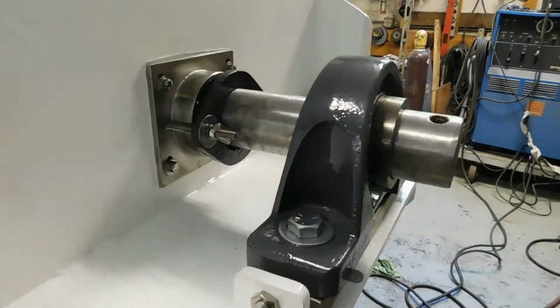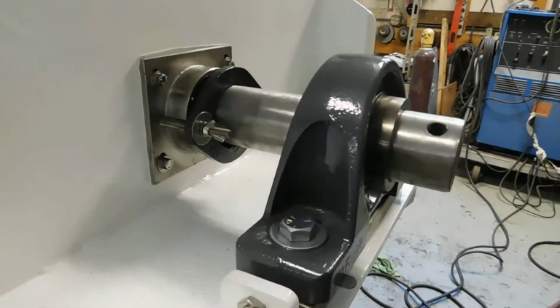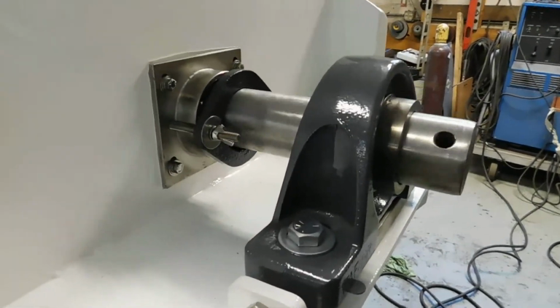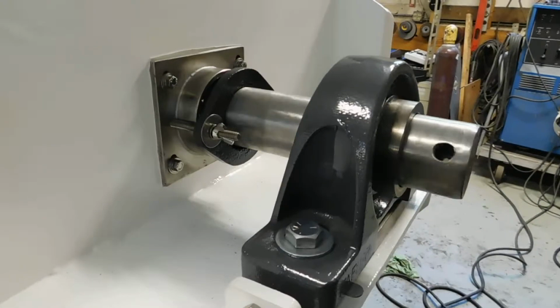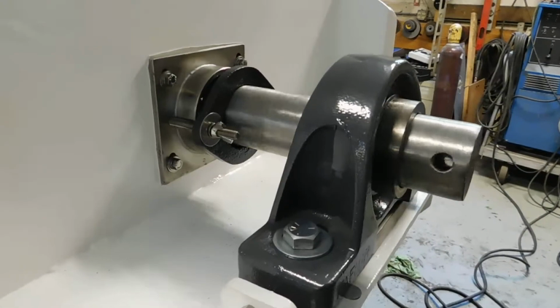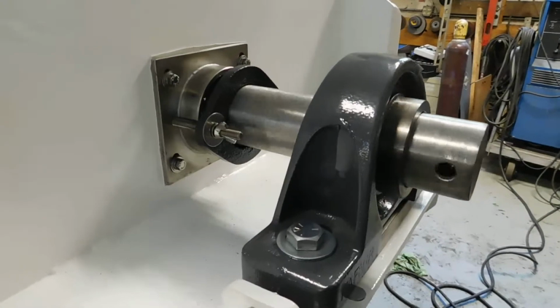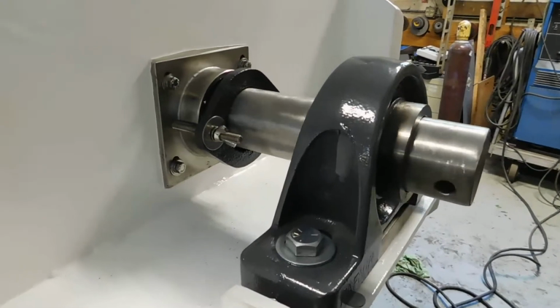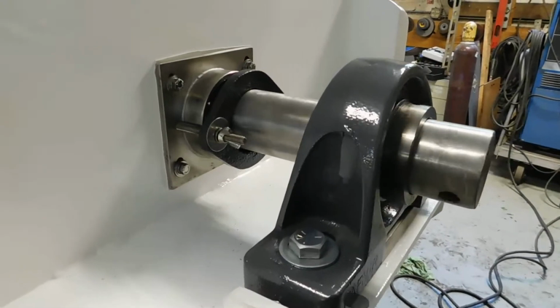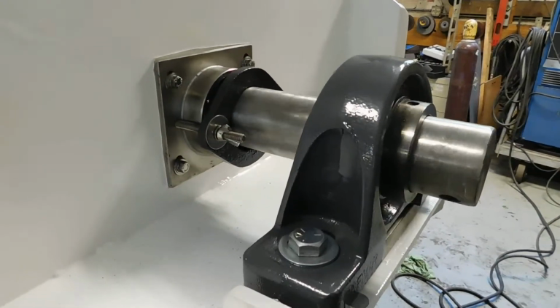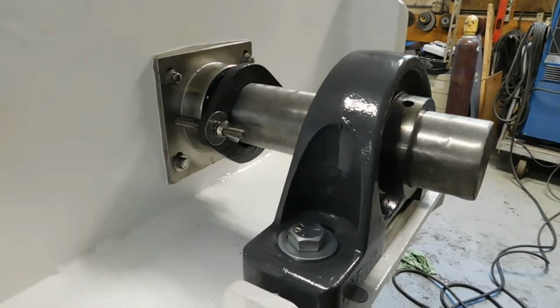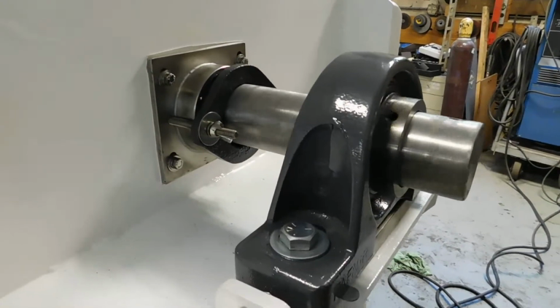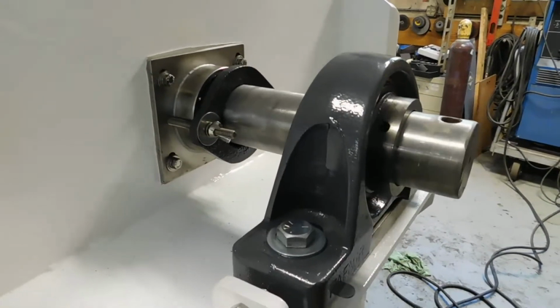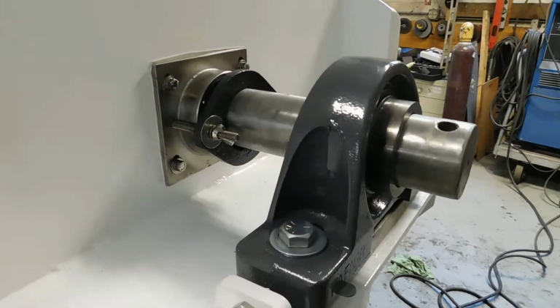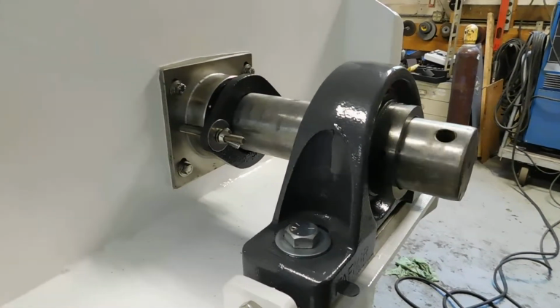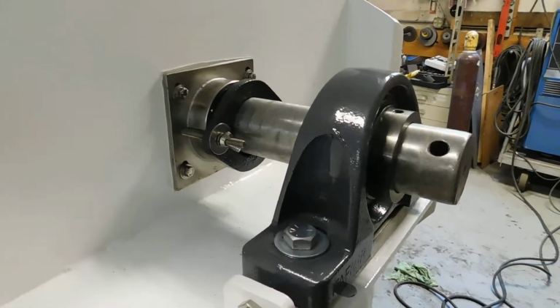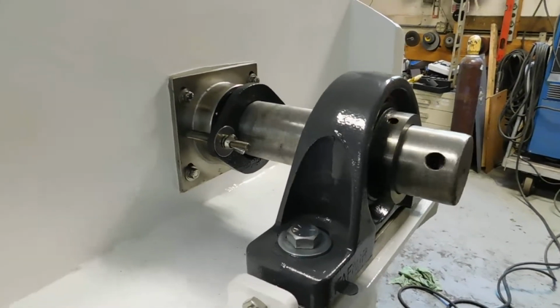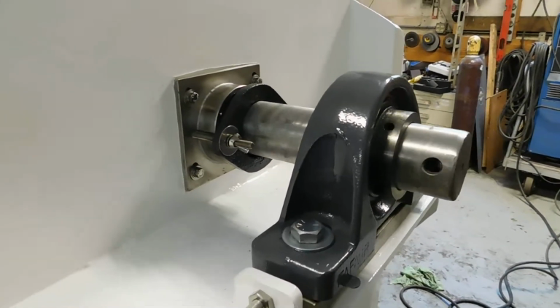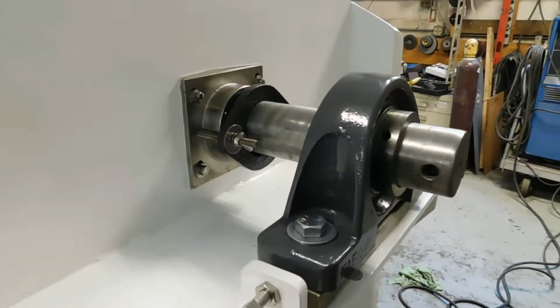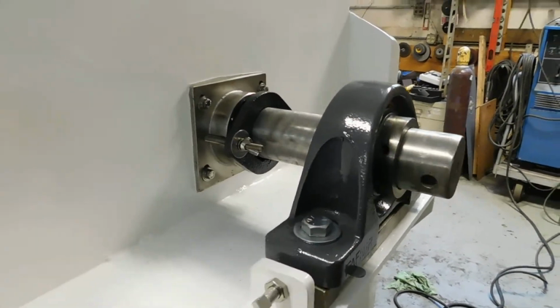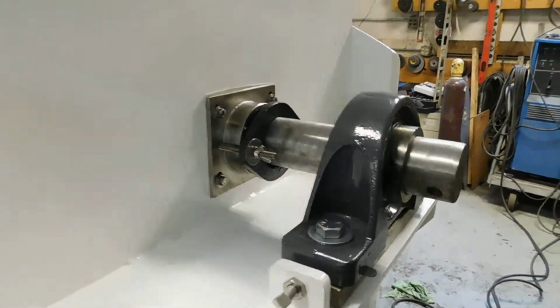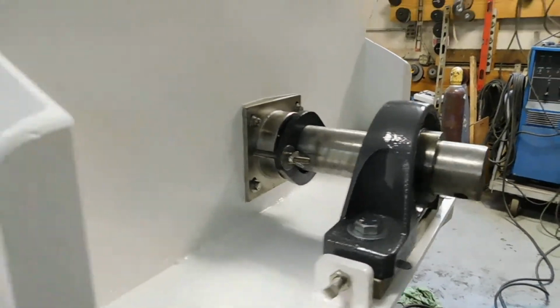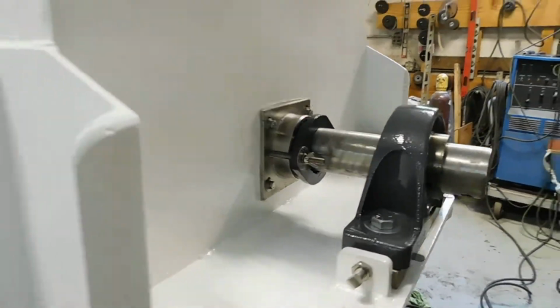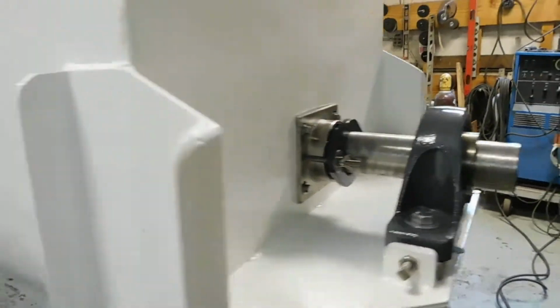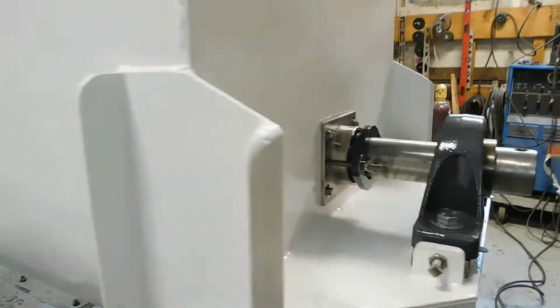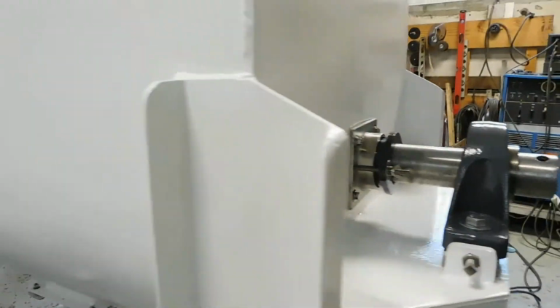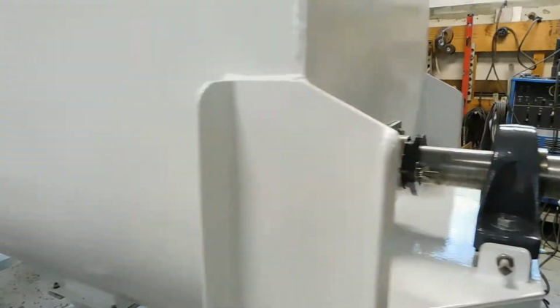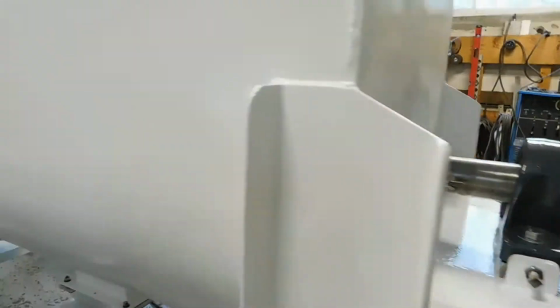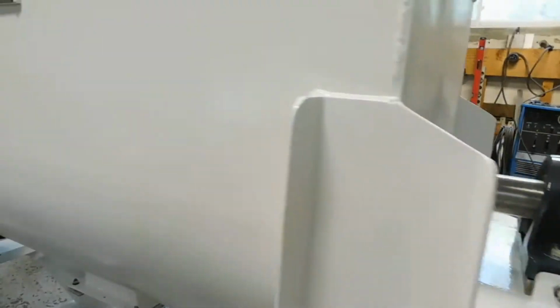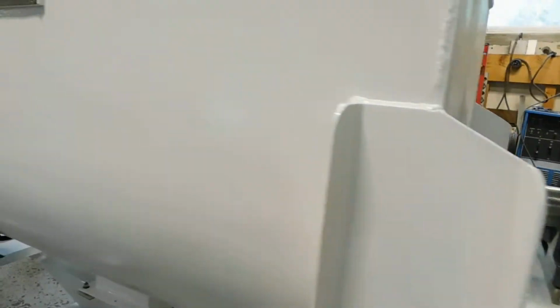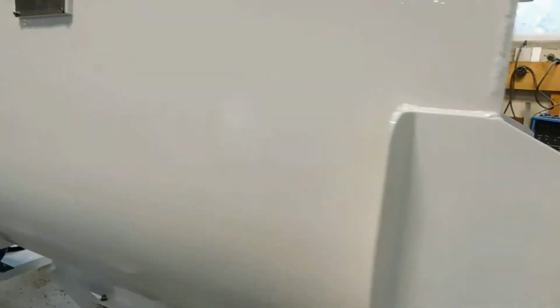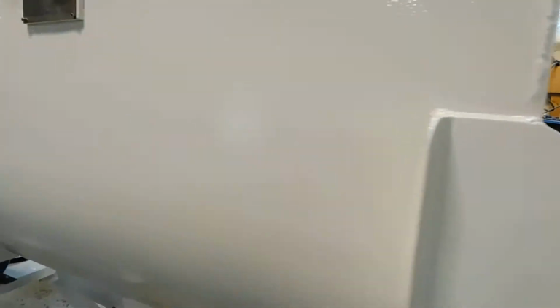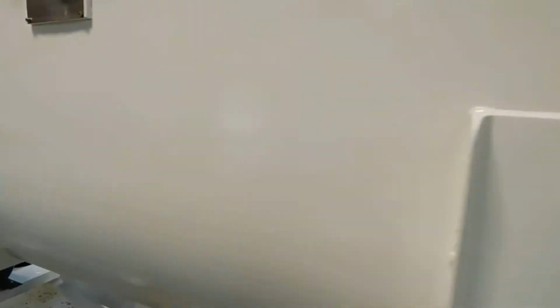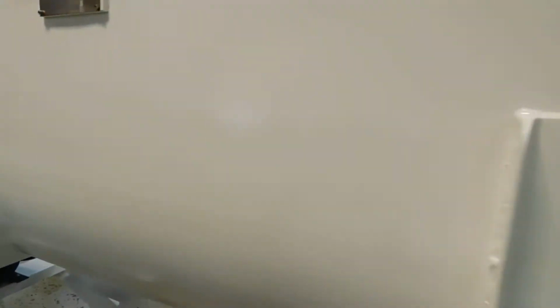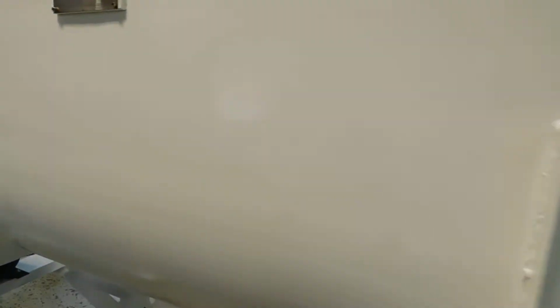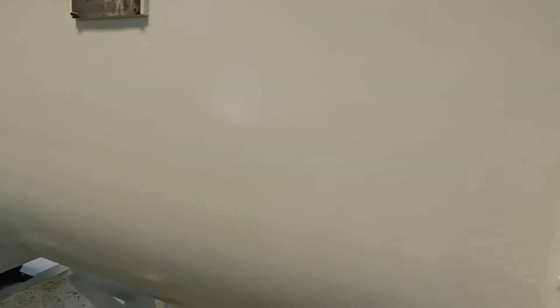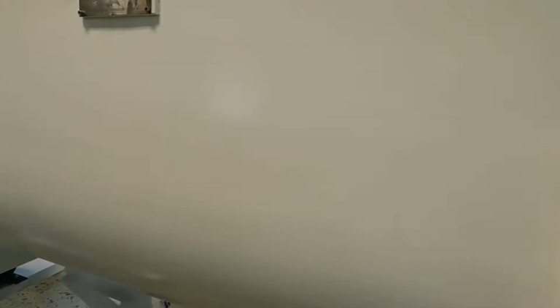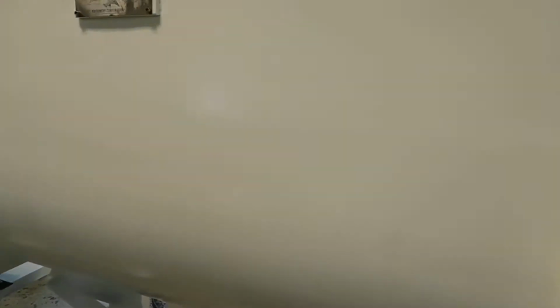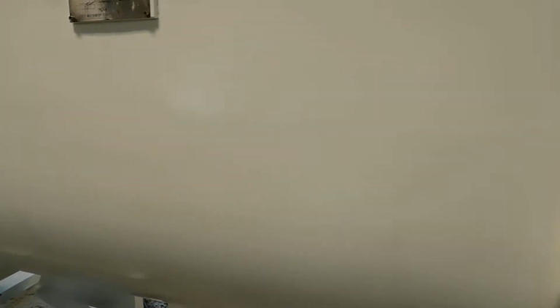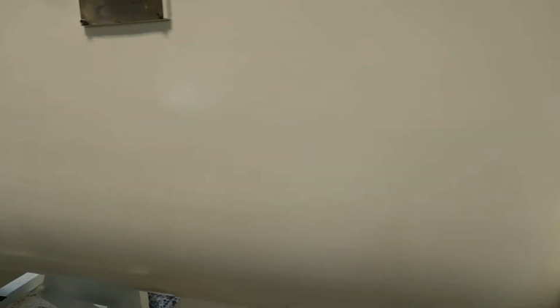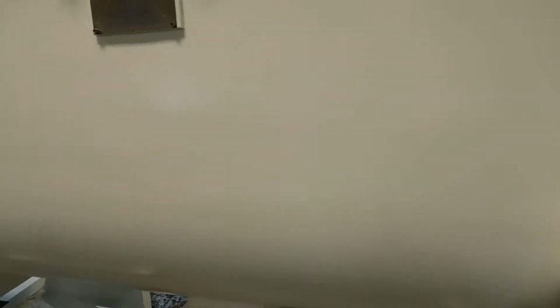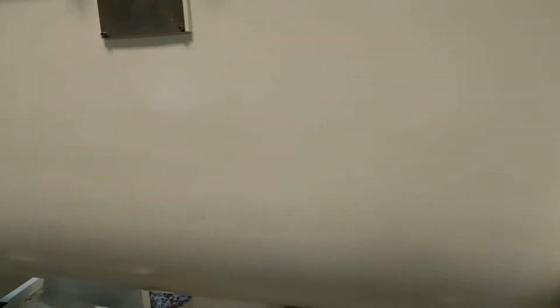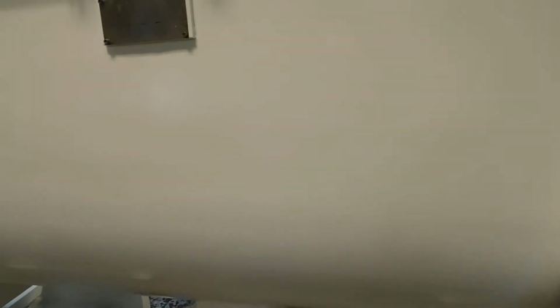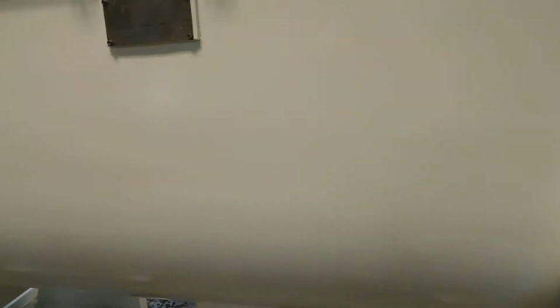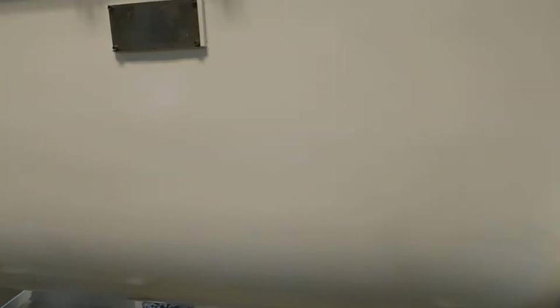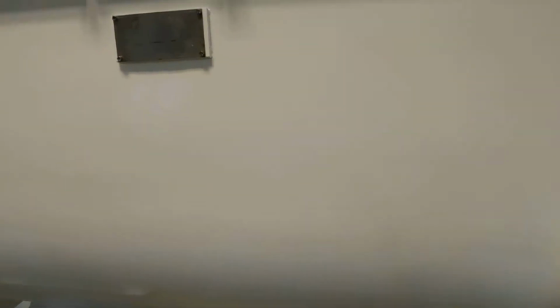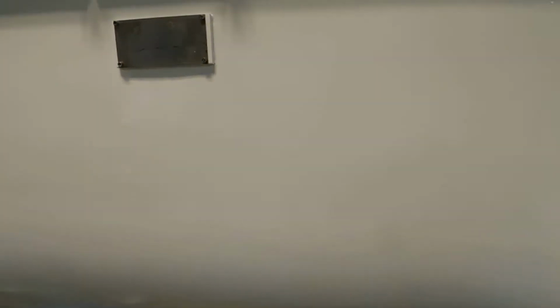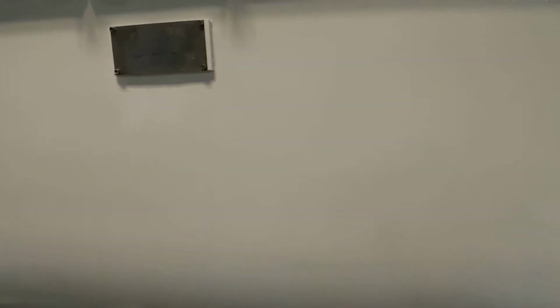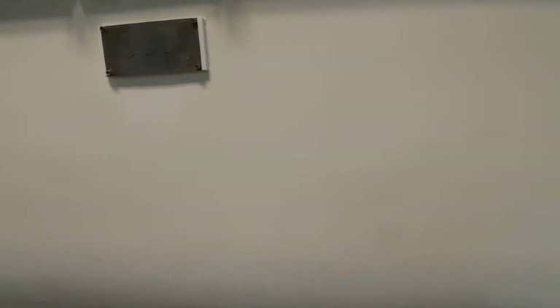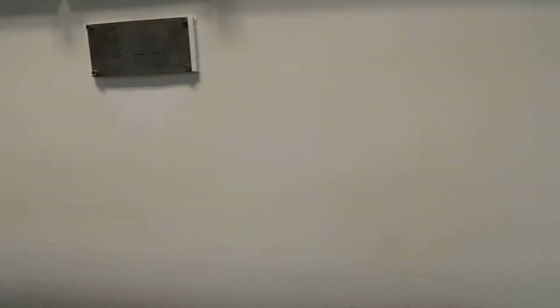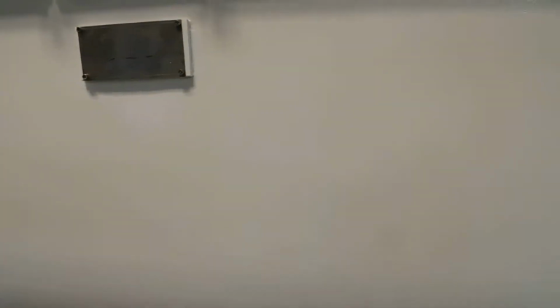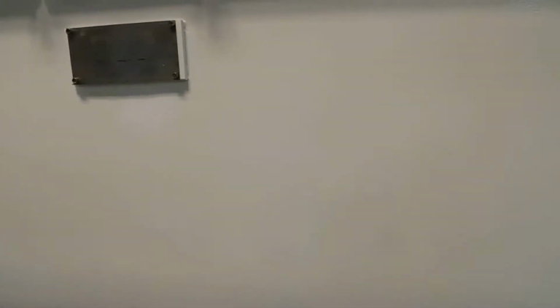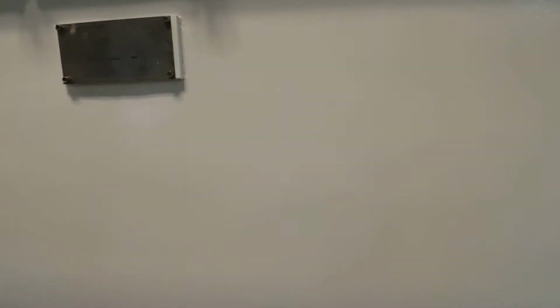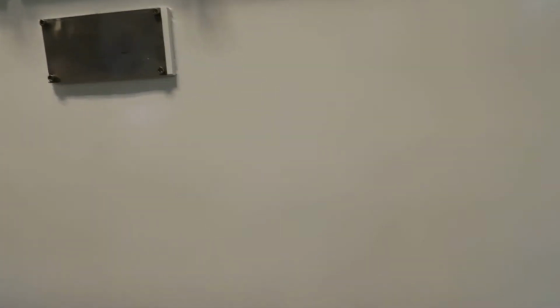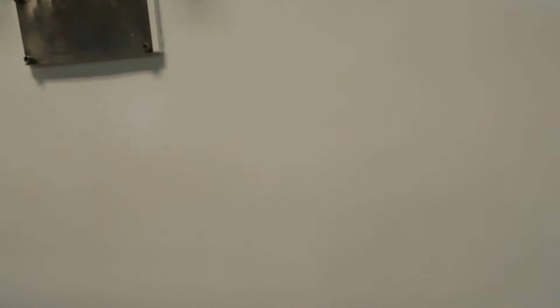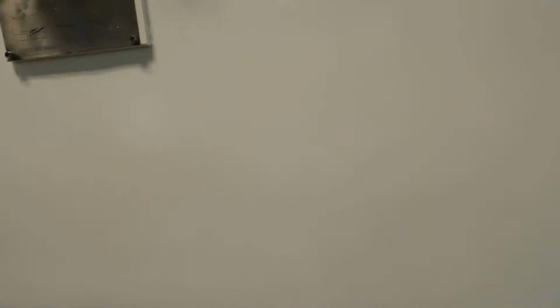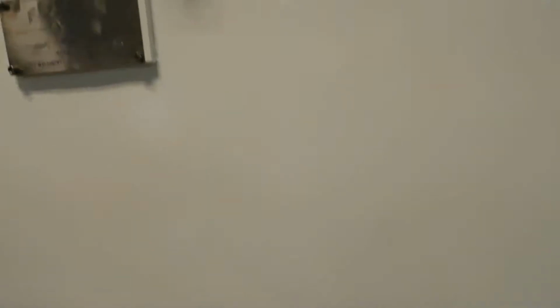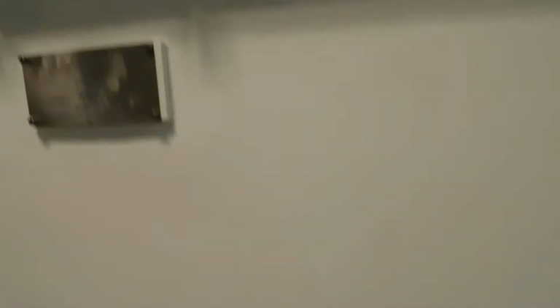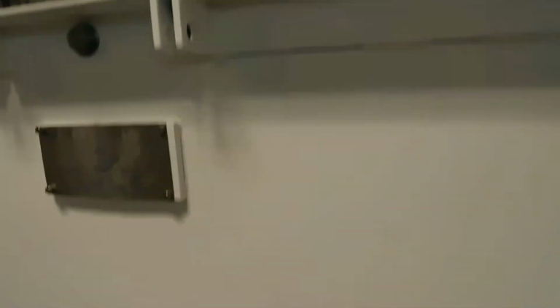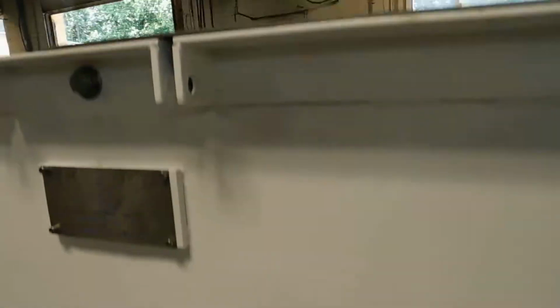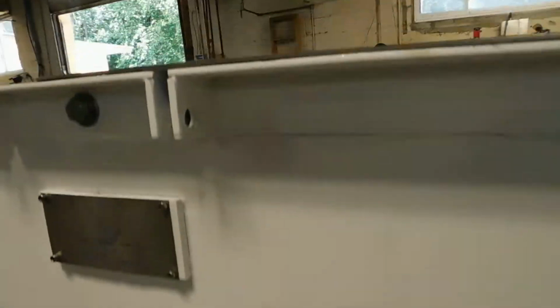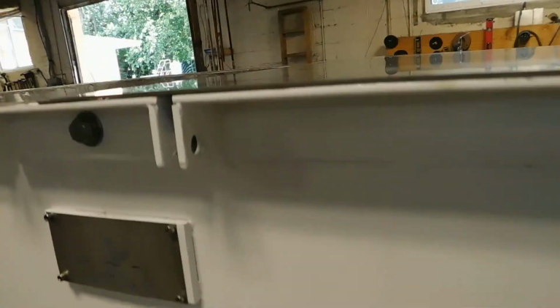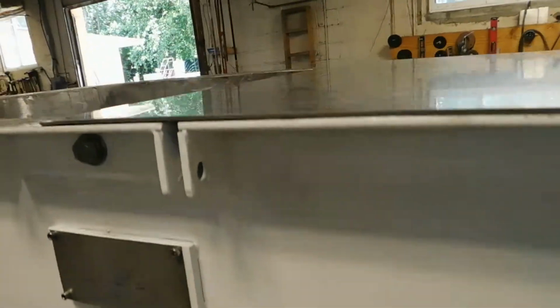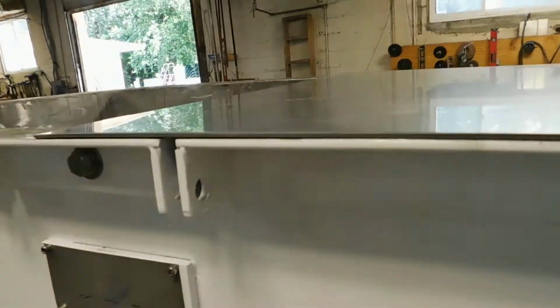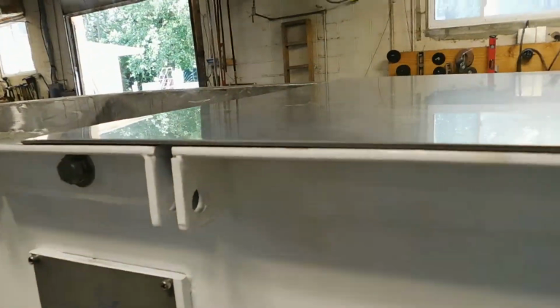Here's a nice simple packing gland. Simple is always the best. We're getting ready to fit it with covers.